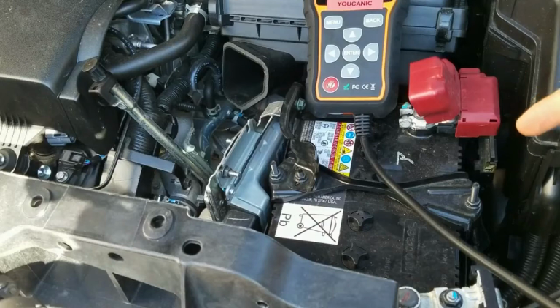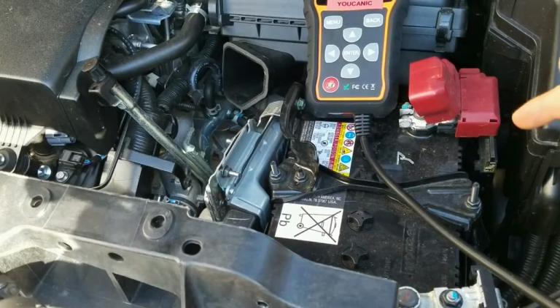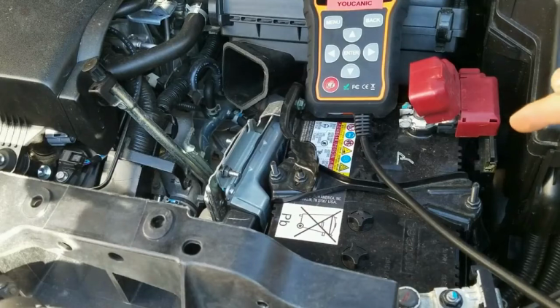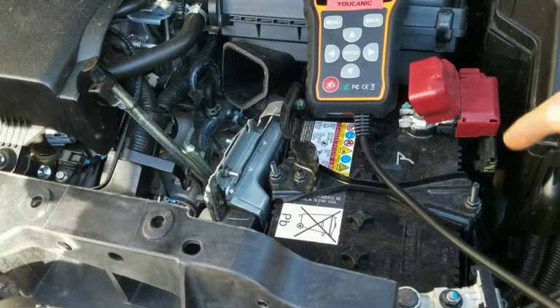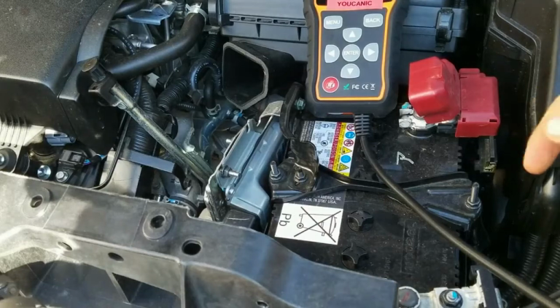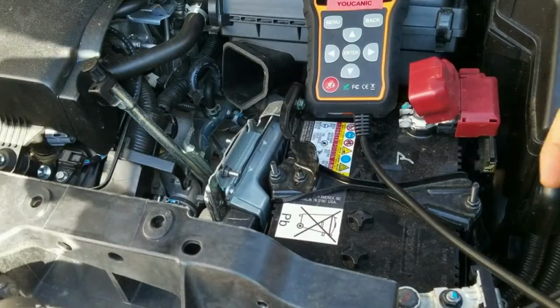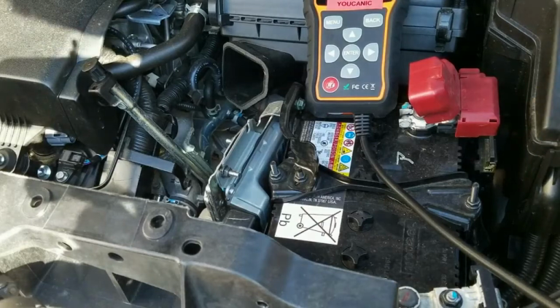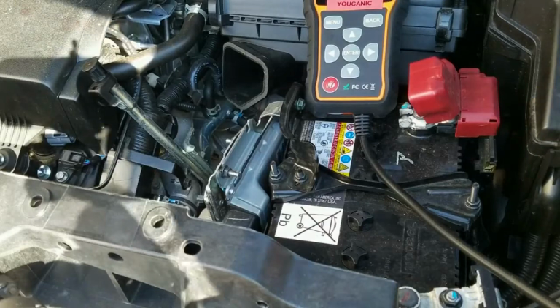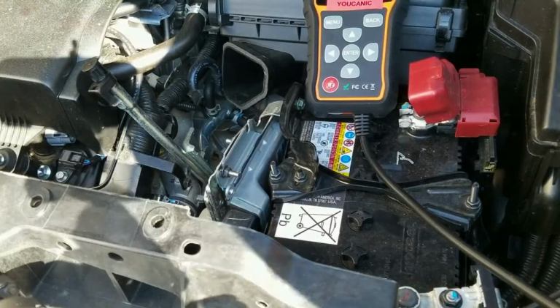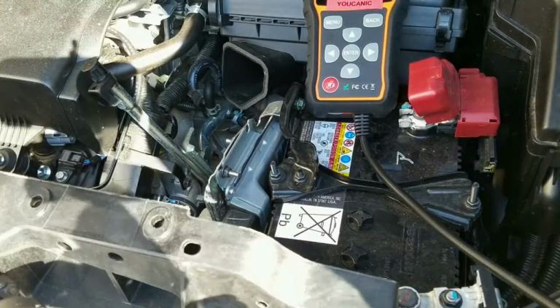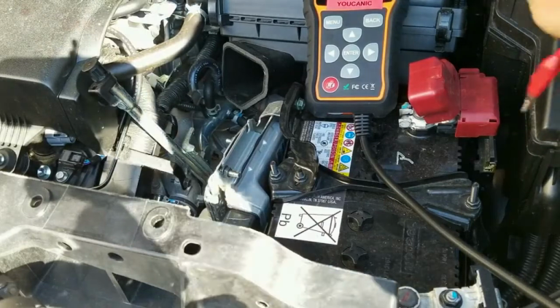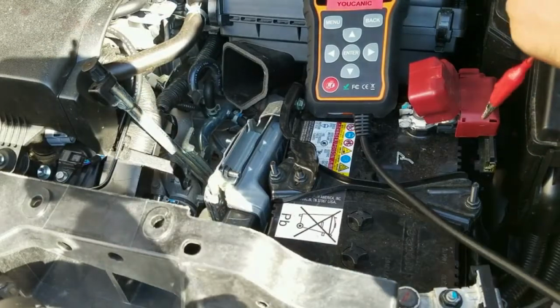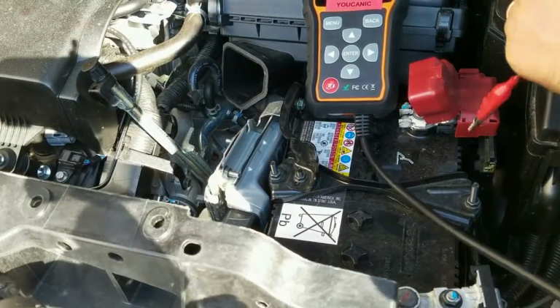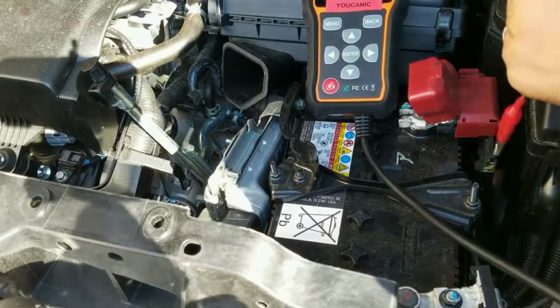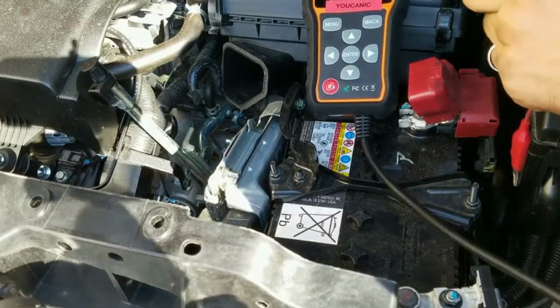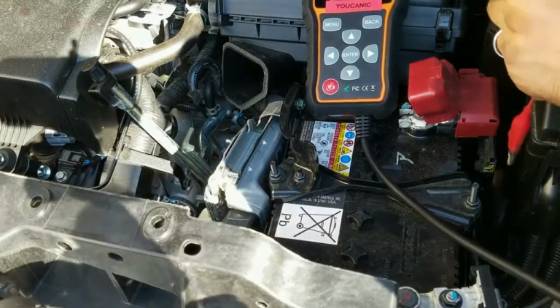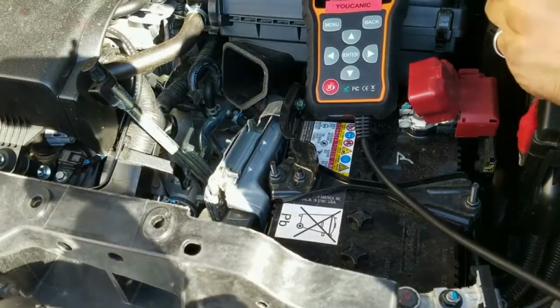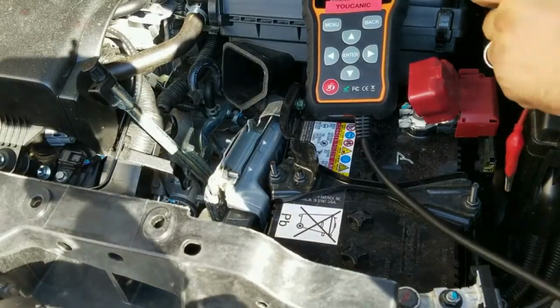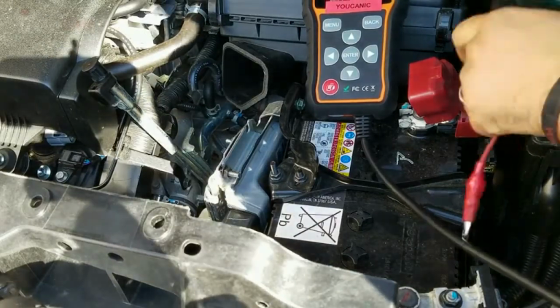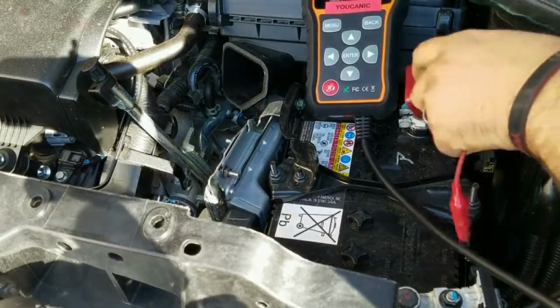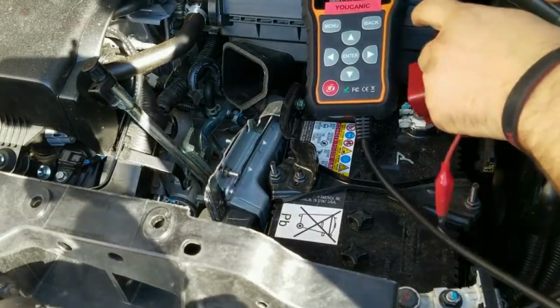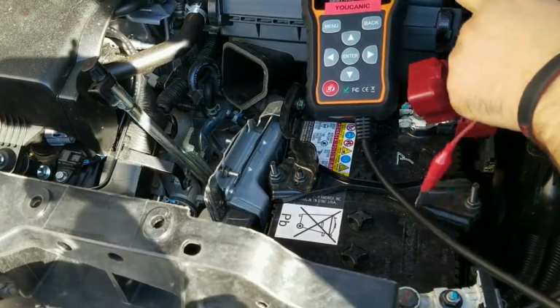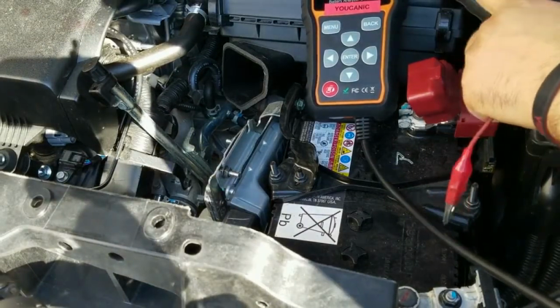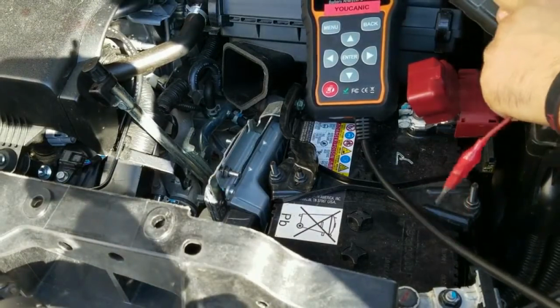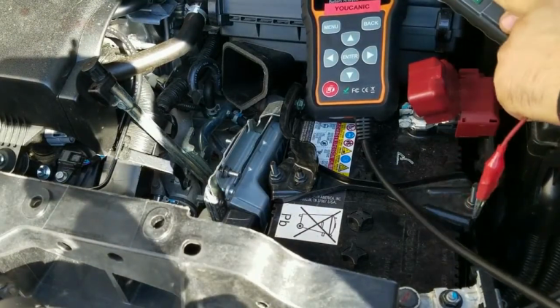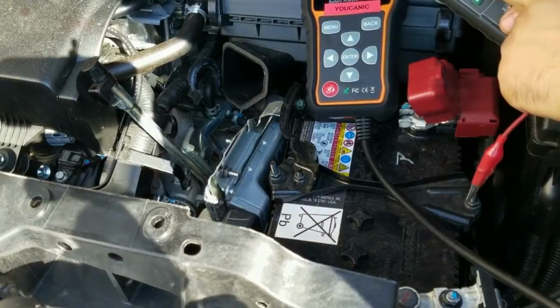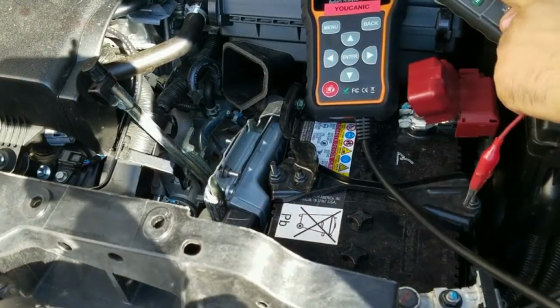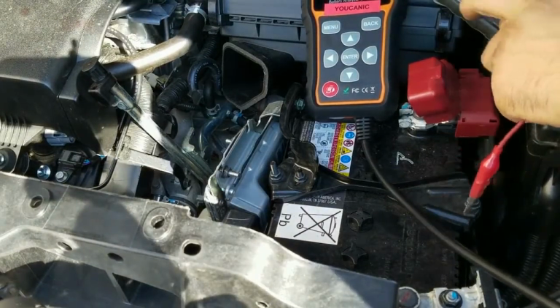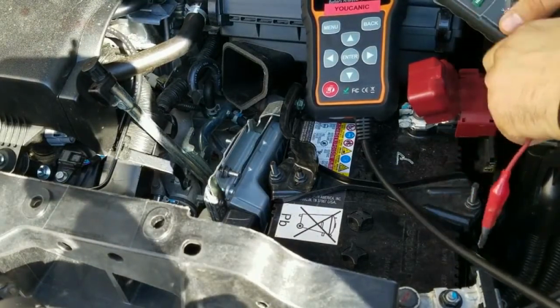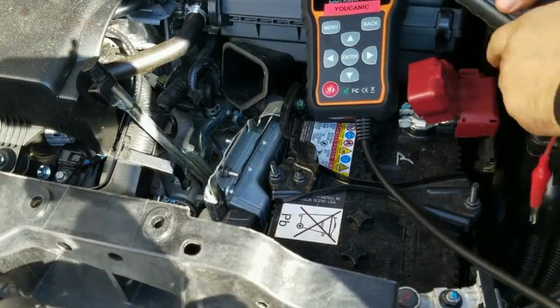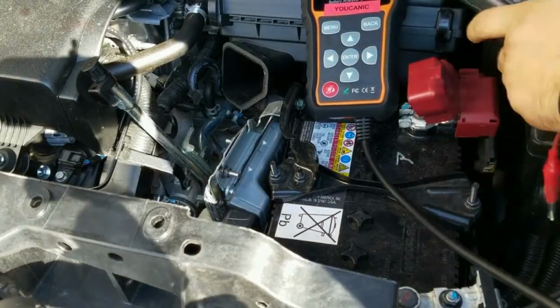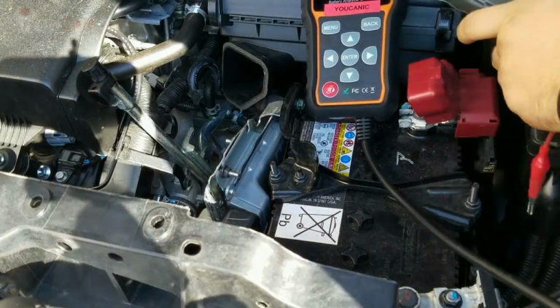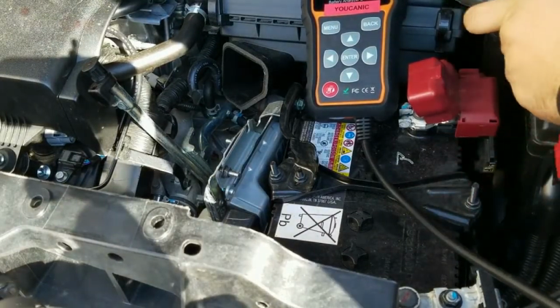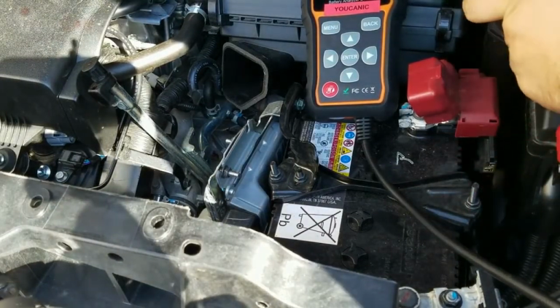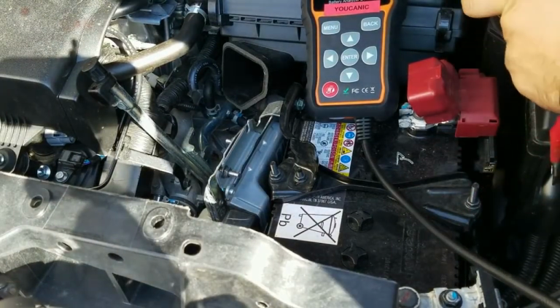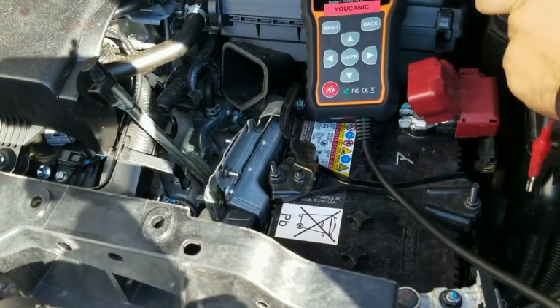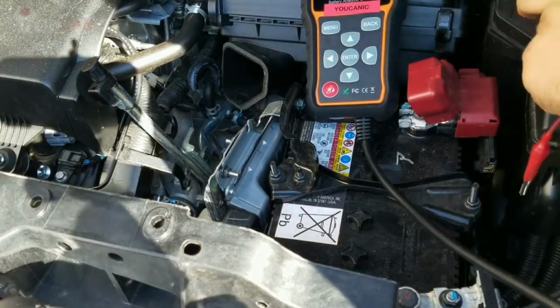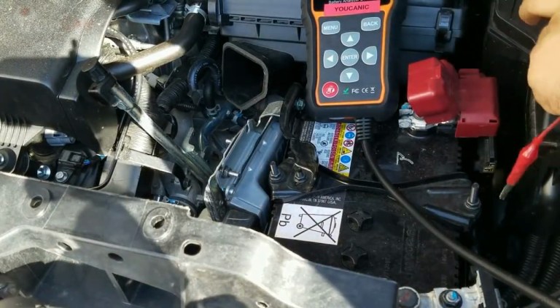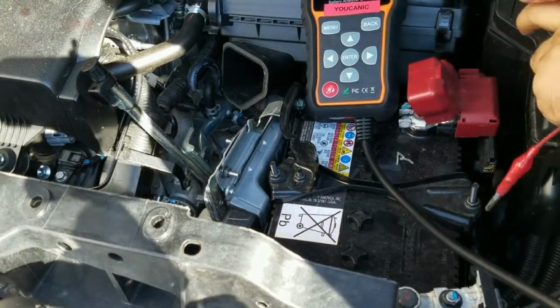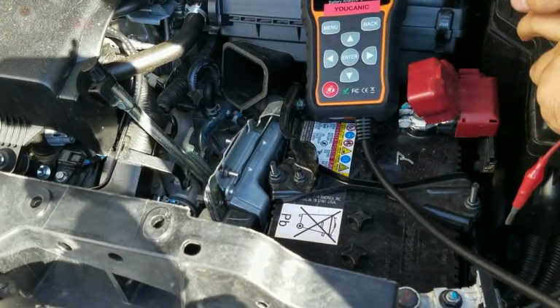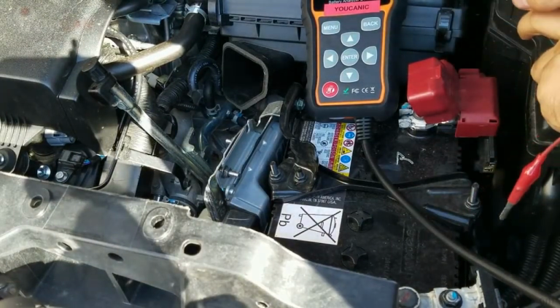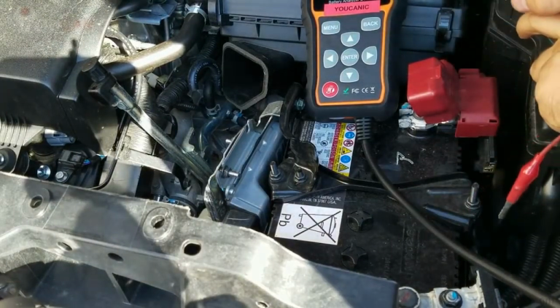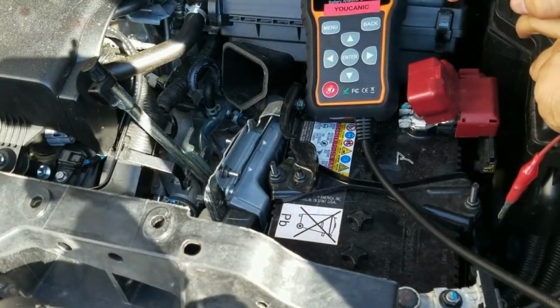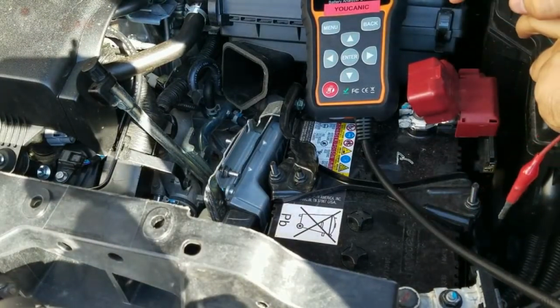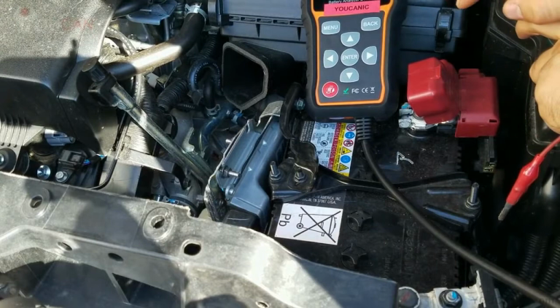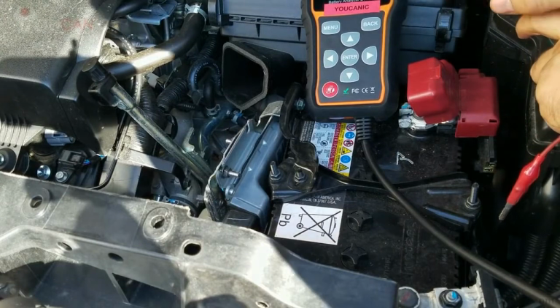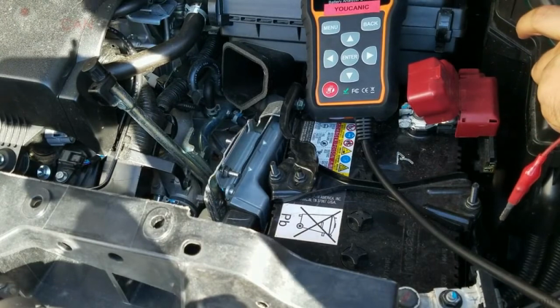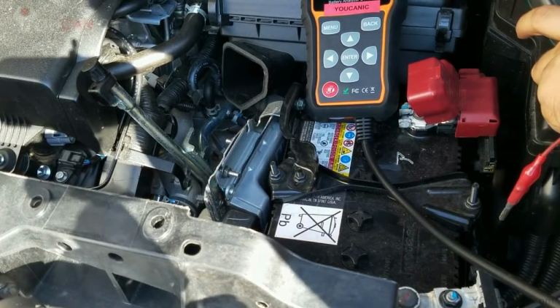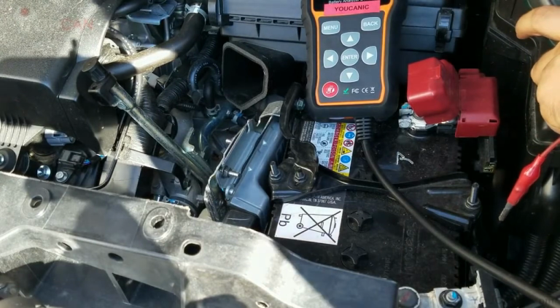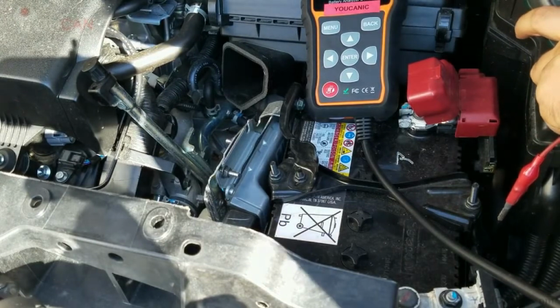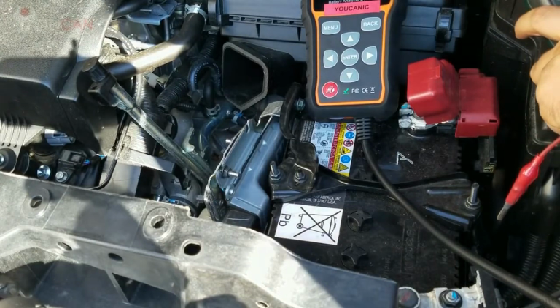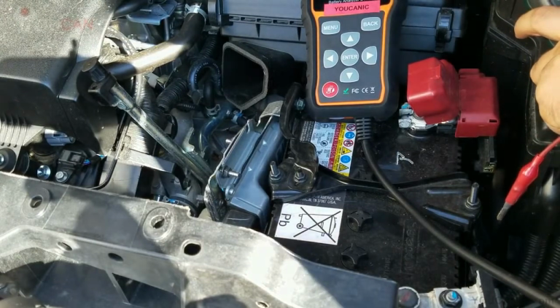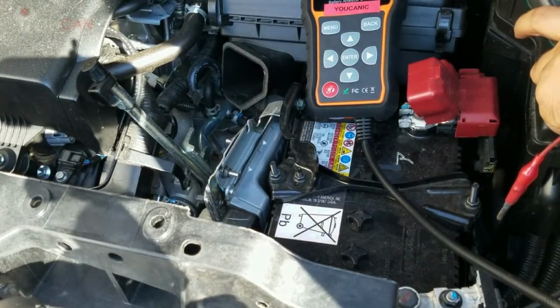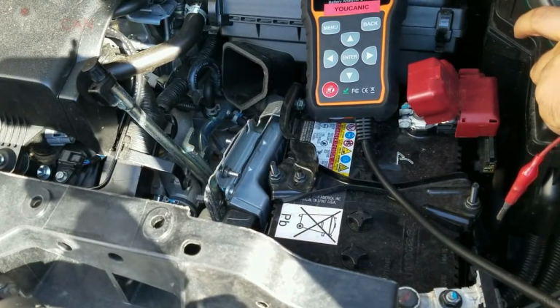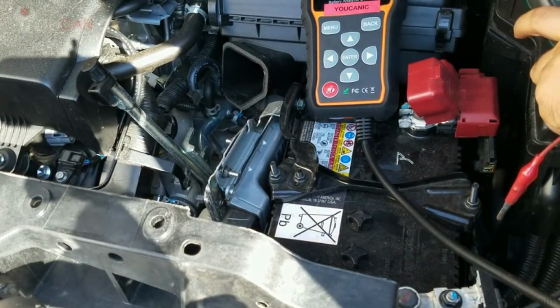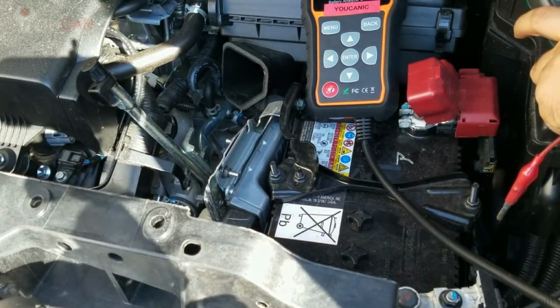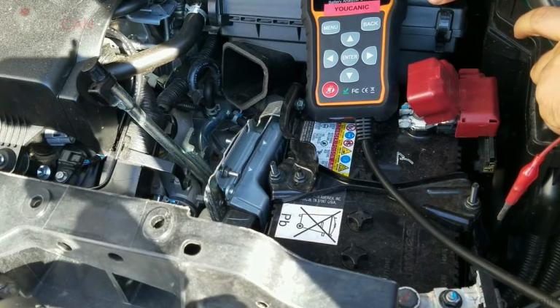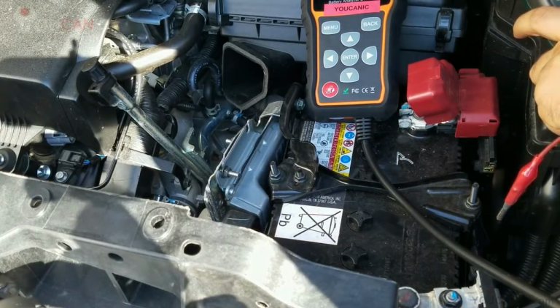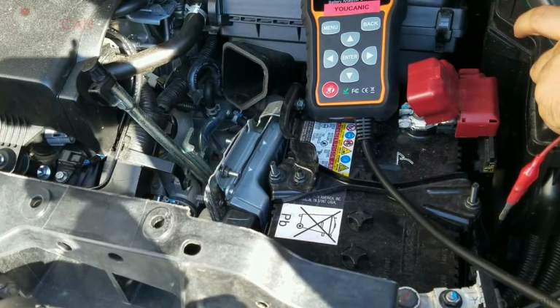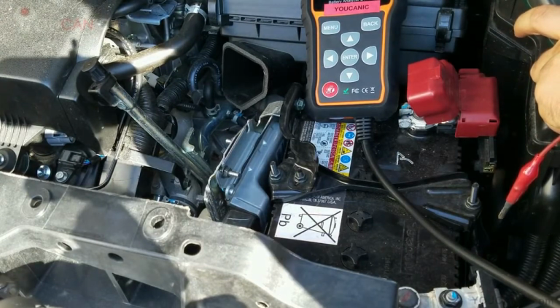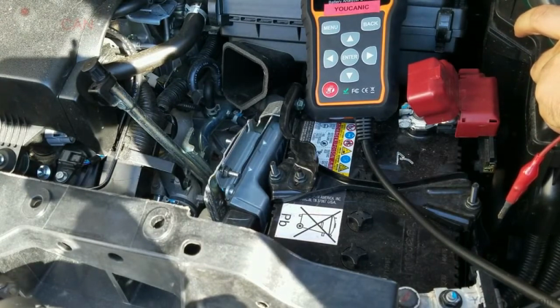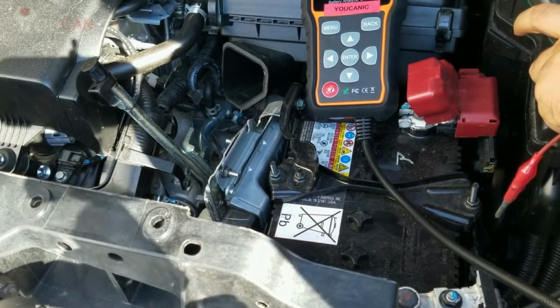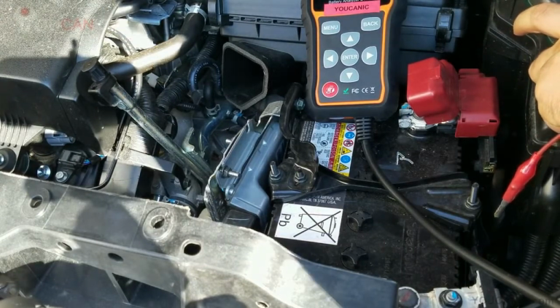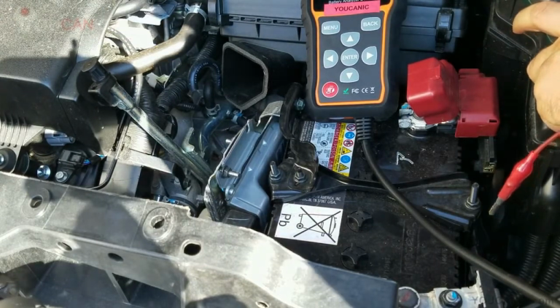So here we're going to test this battery, but instead of using a multimeter, we're going to use this battery analyzer. This is a Foxwell battery analyzer.